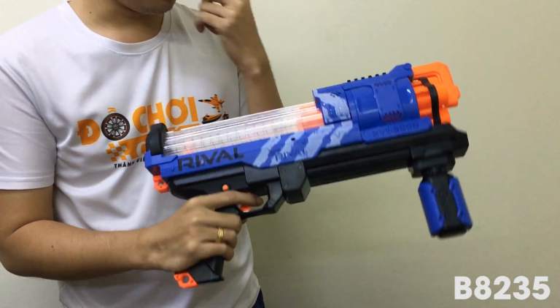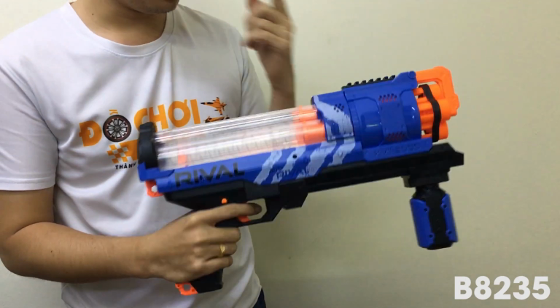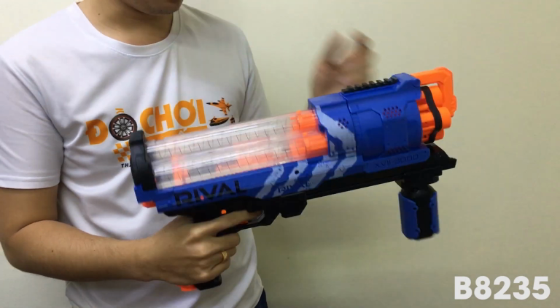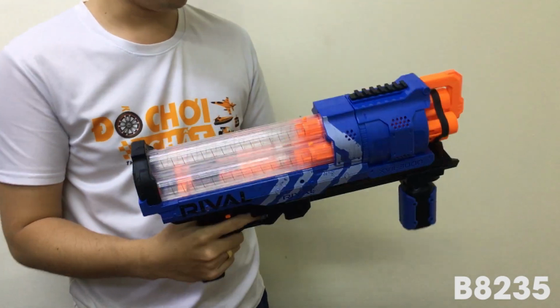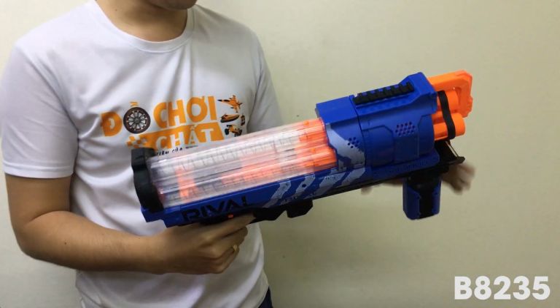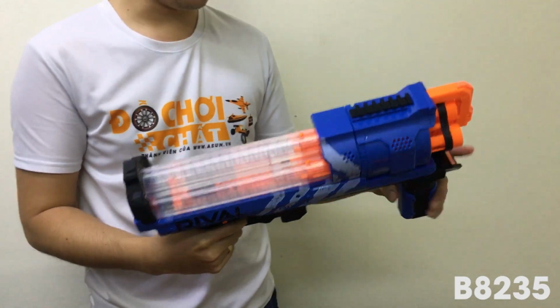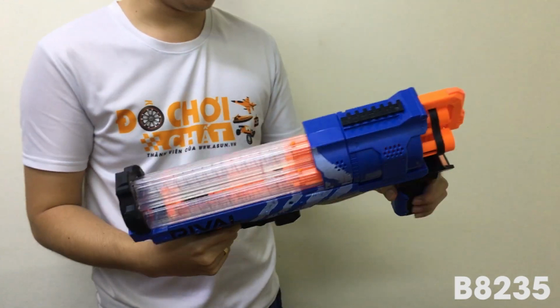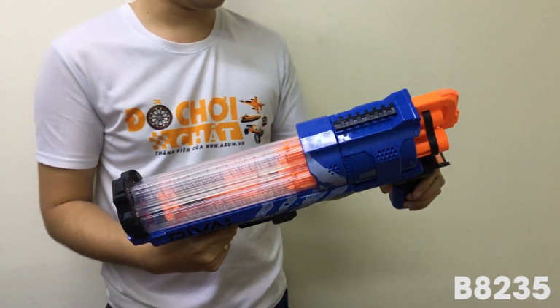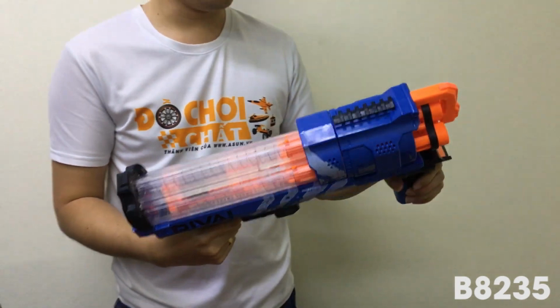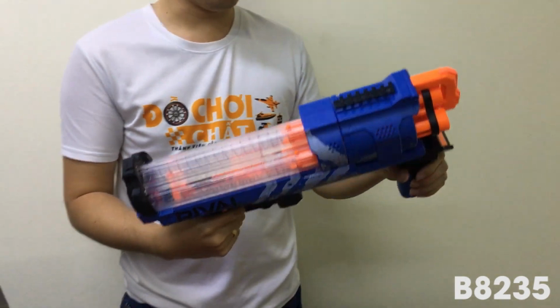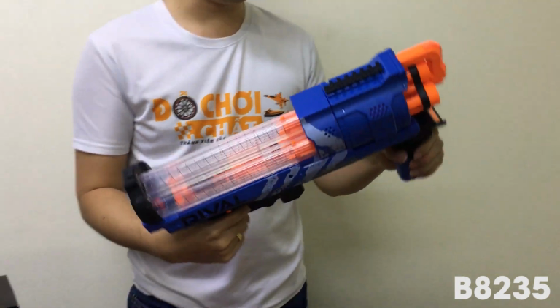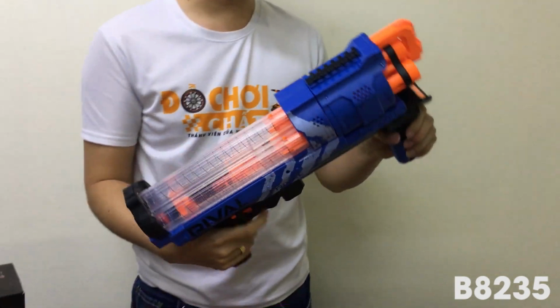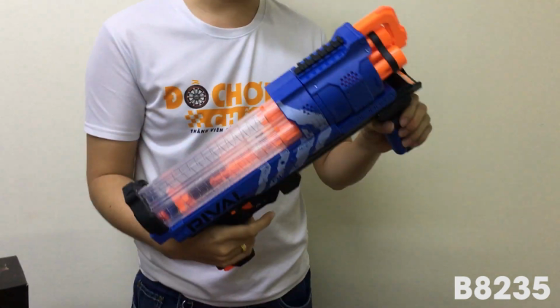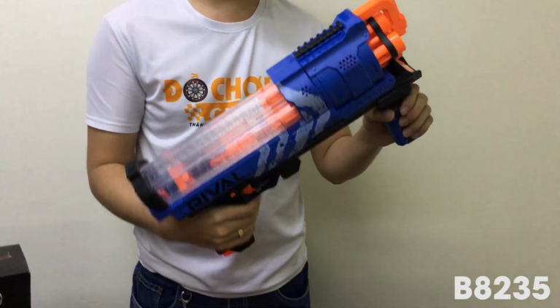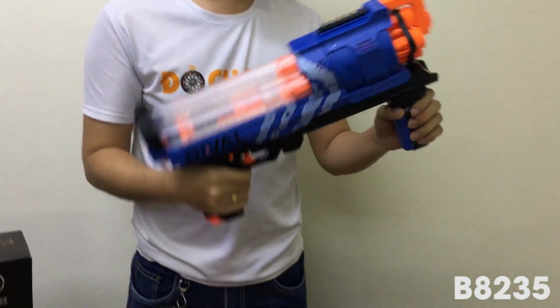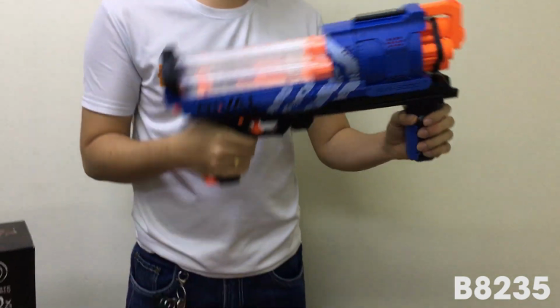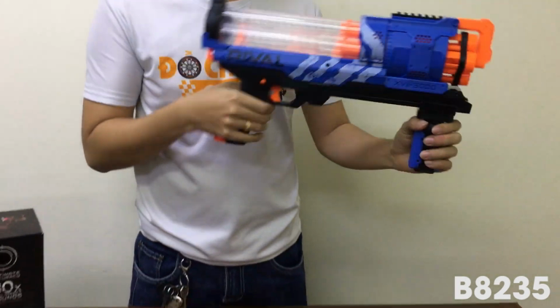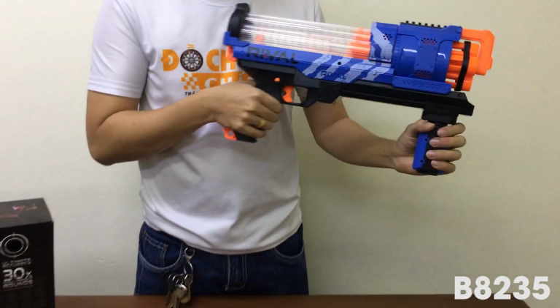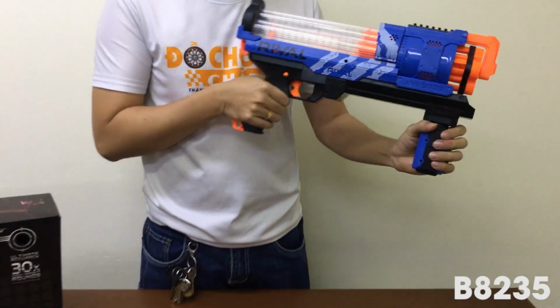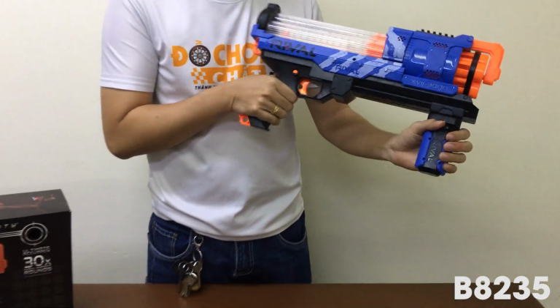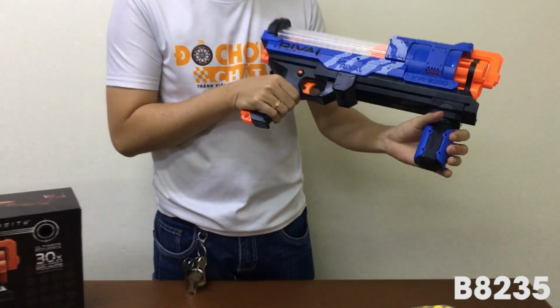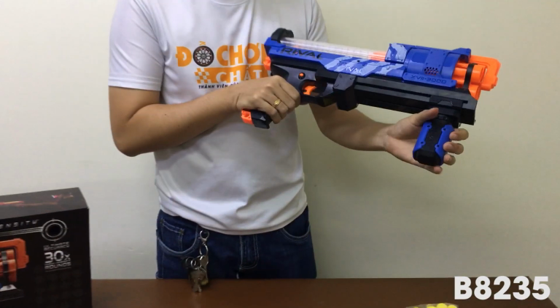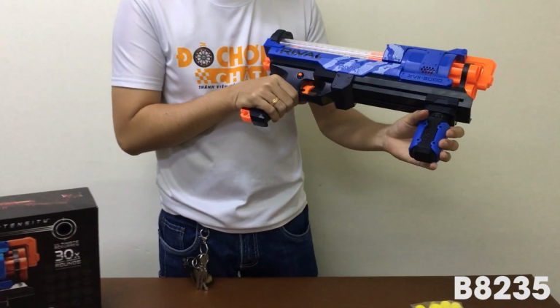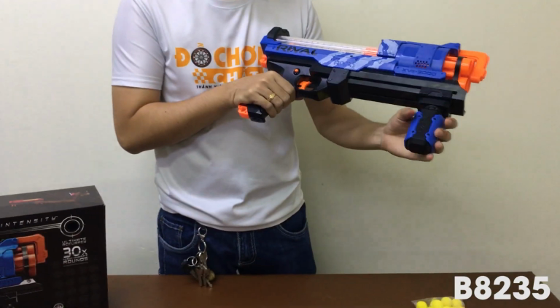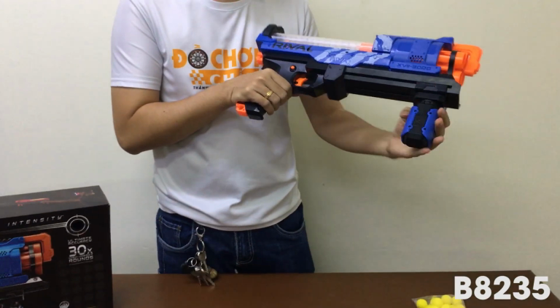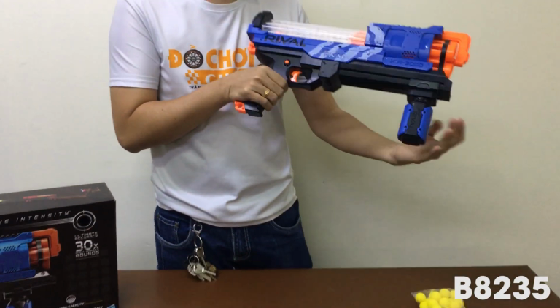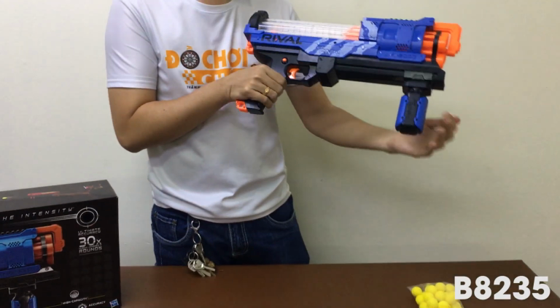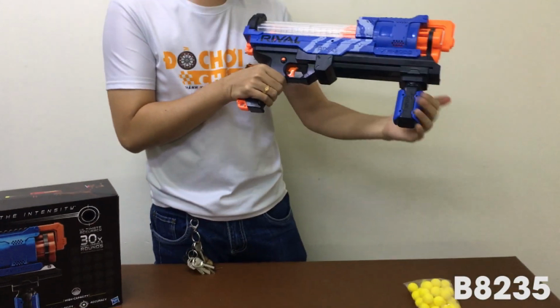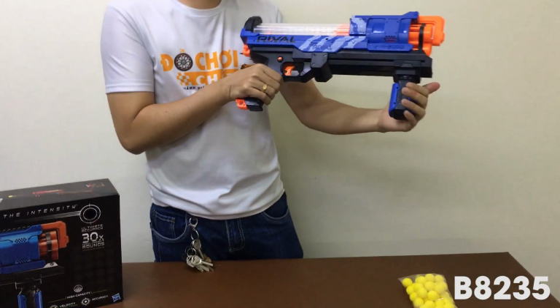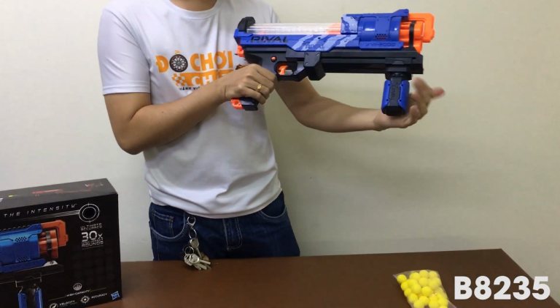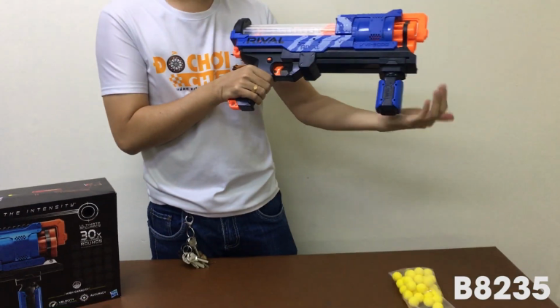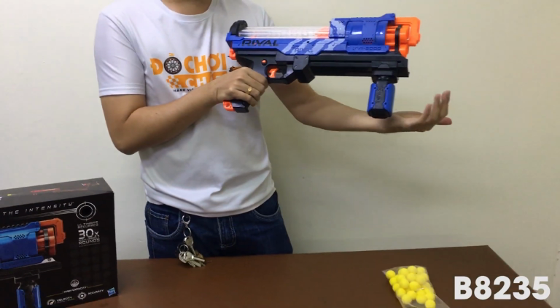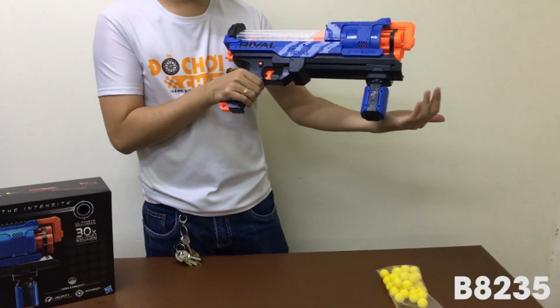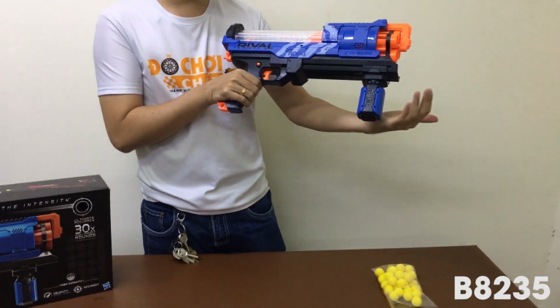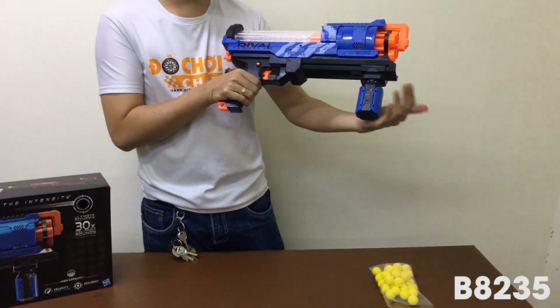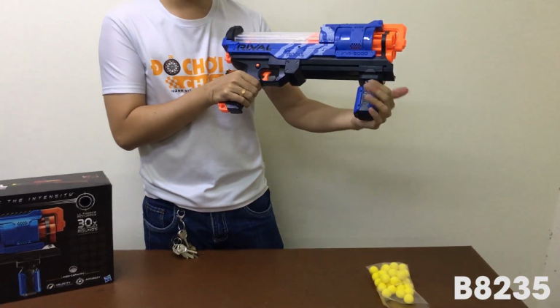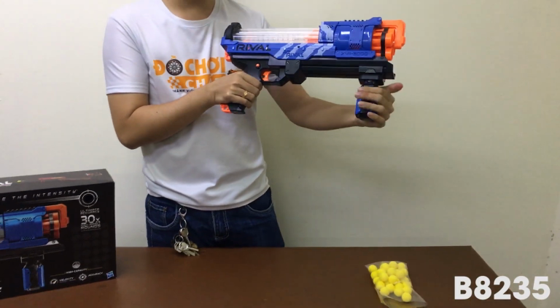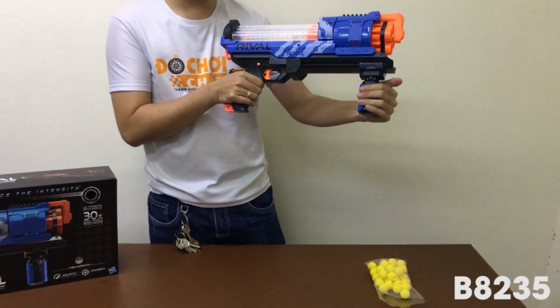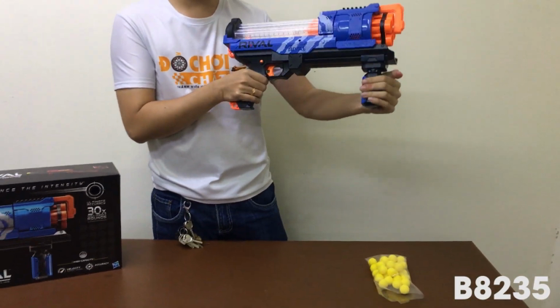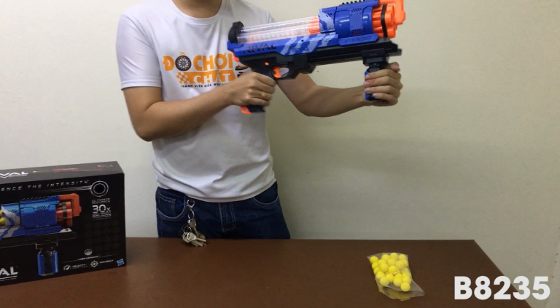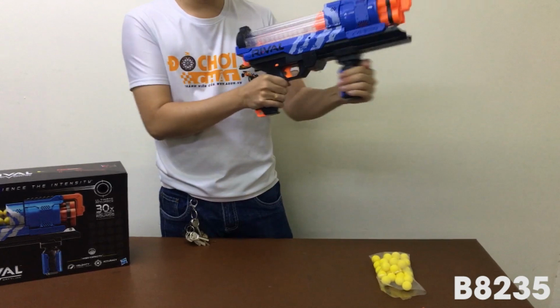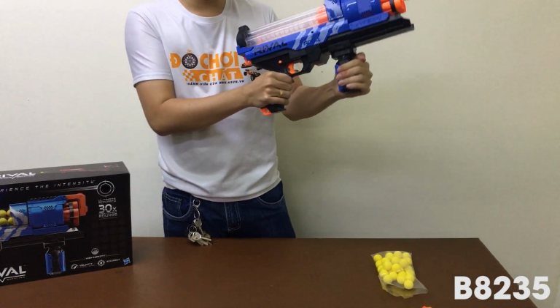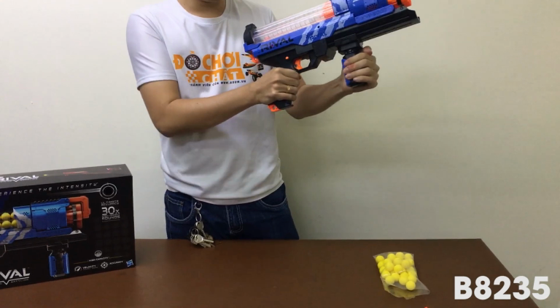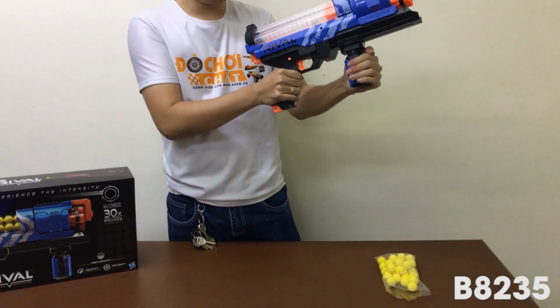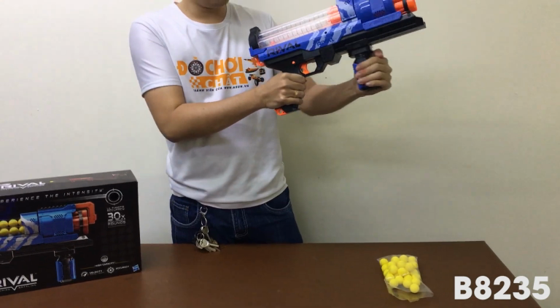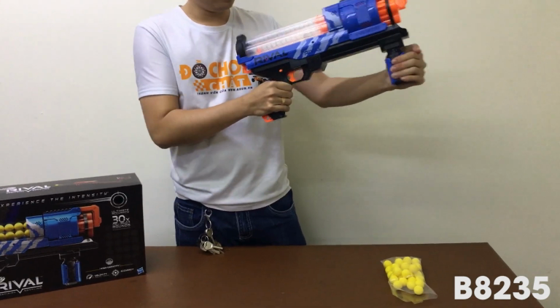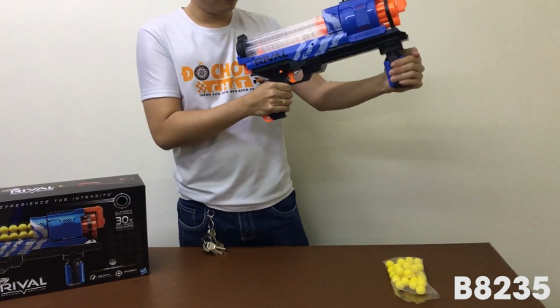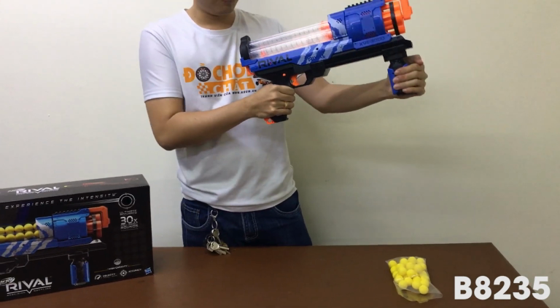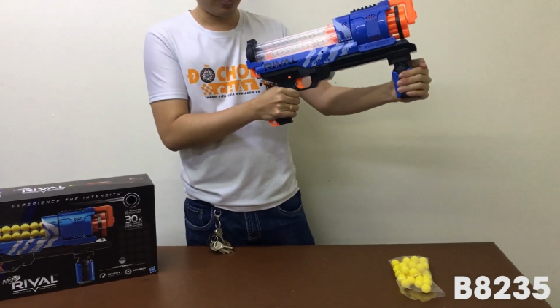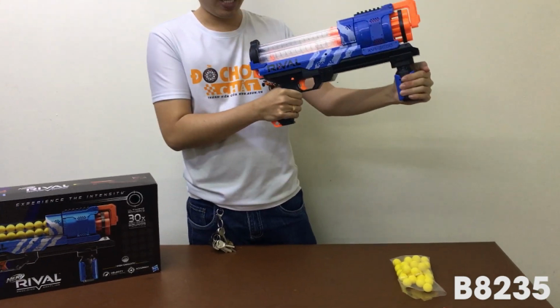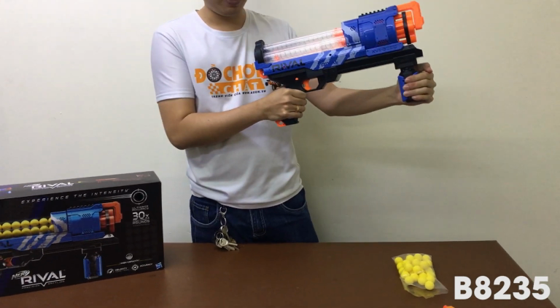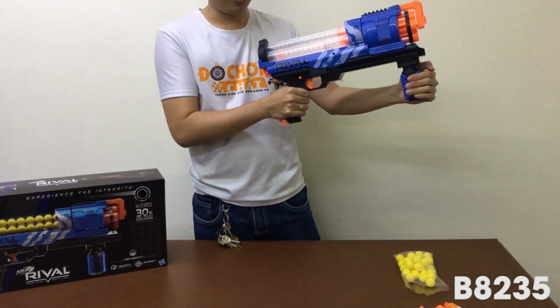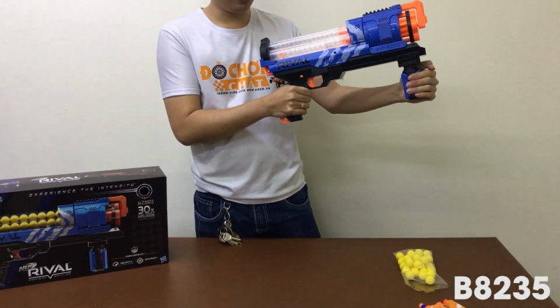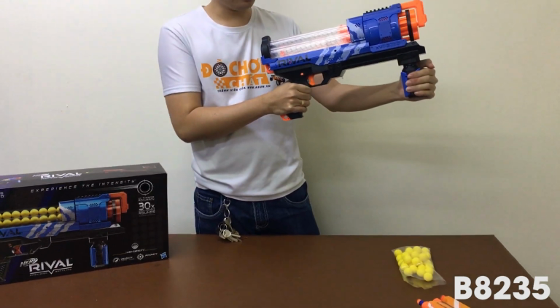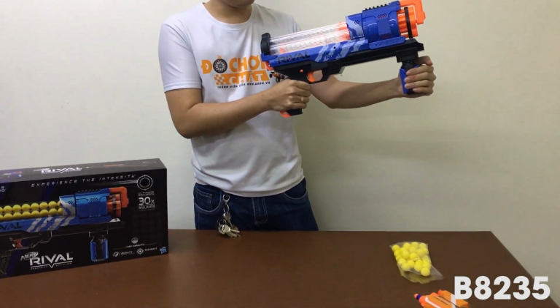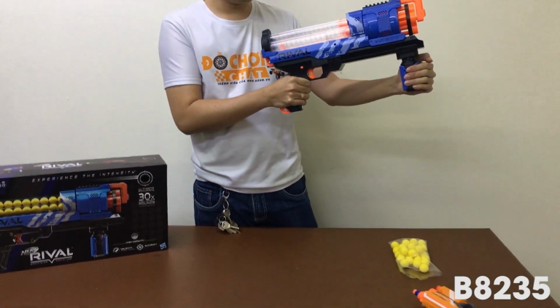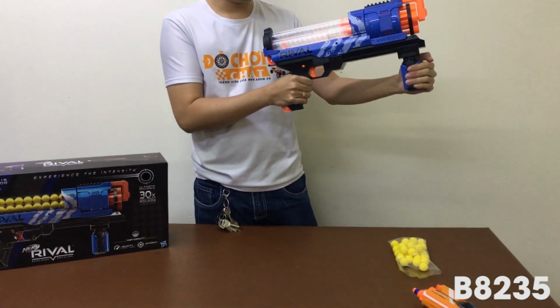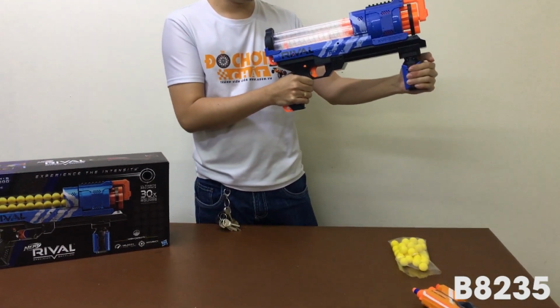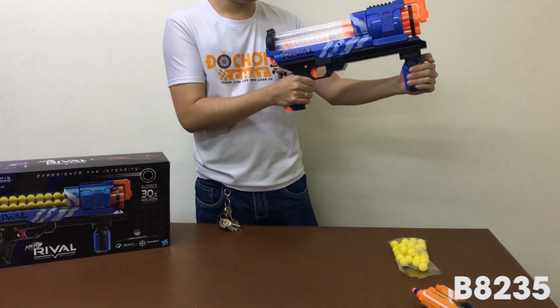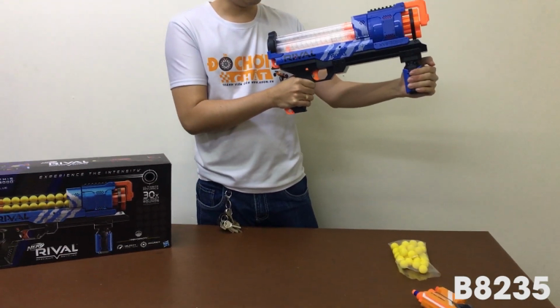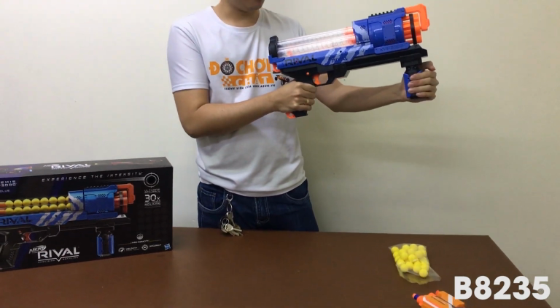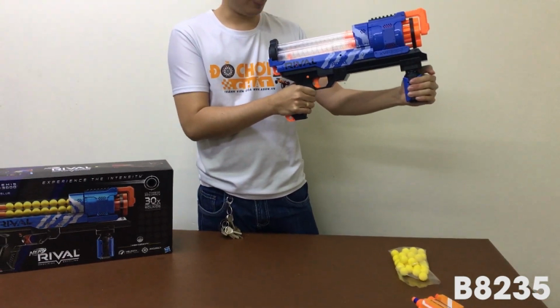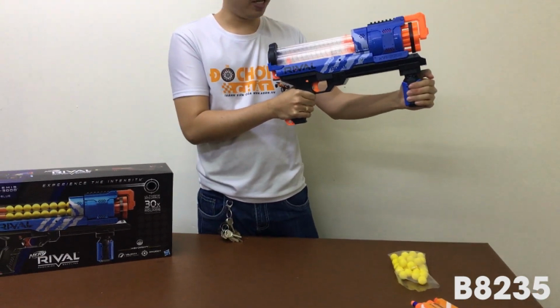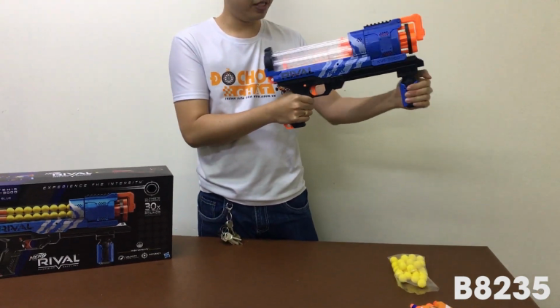Rồi làm thế nào để gài đạn? Thì mỗi lần bắn chúng ta sẽ gài một lần. Các bạn sẽ kéo mạnh về sau, rồi gài về trước, và chúng ta bắn.